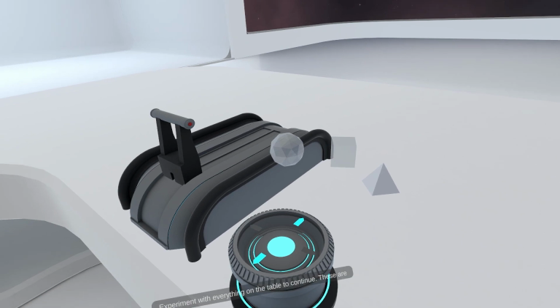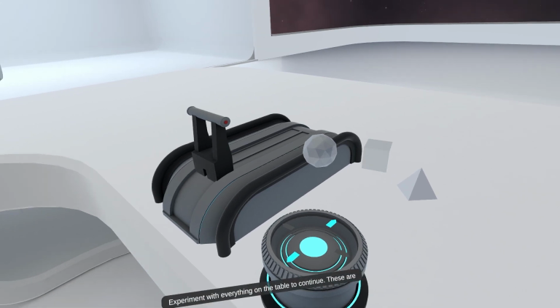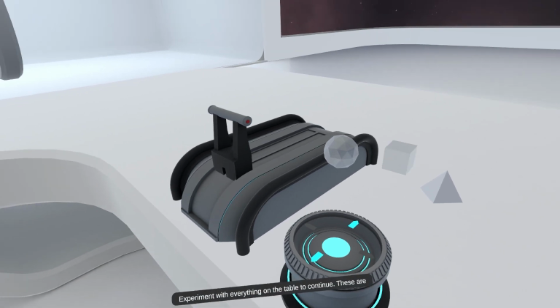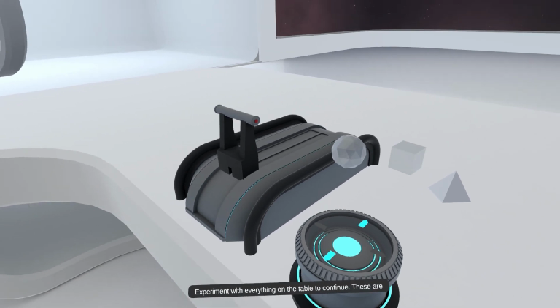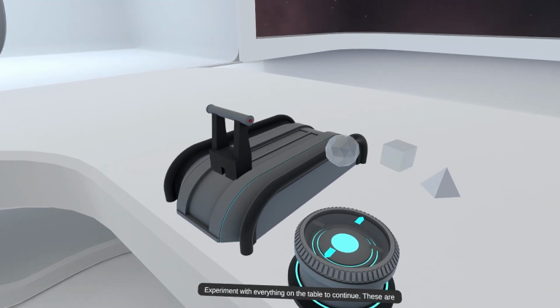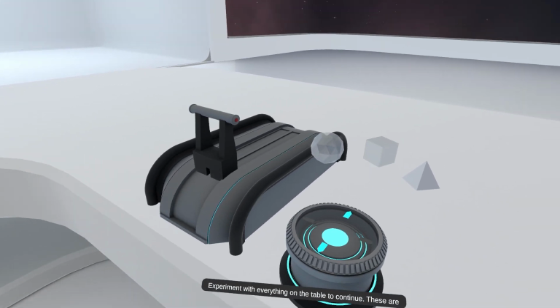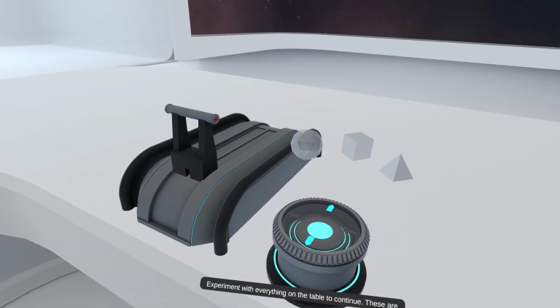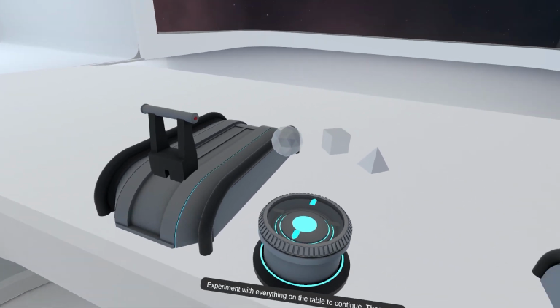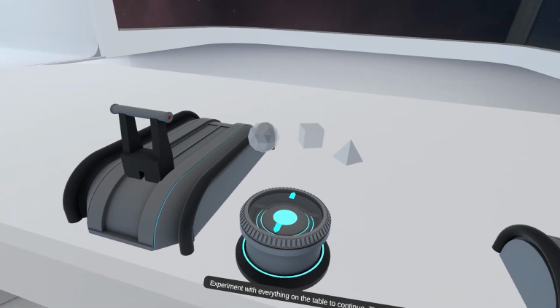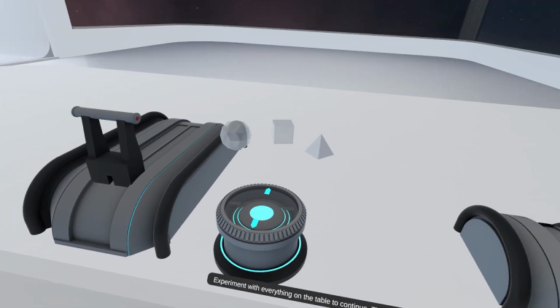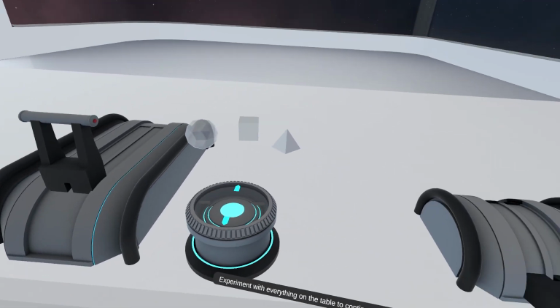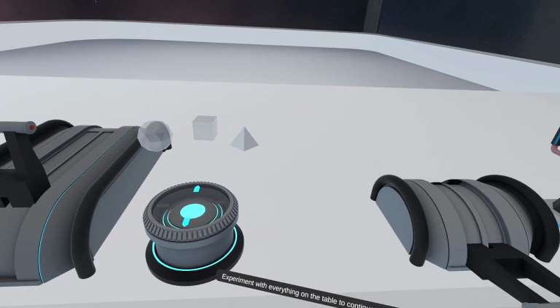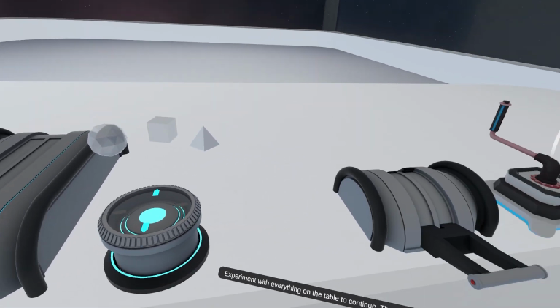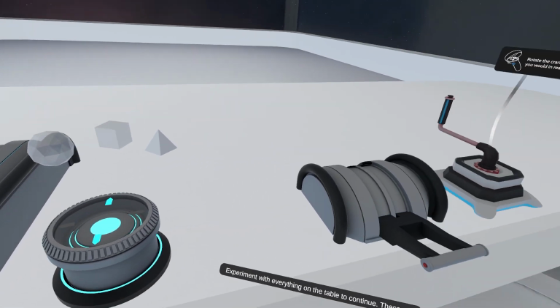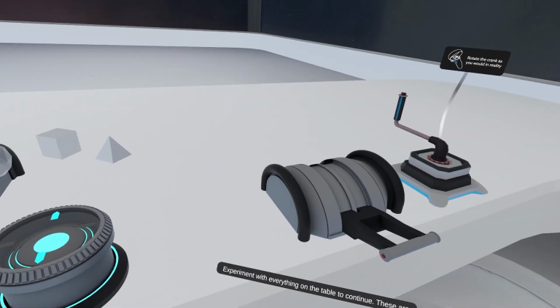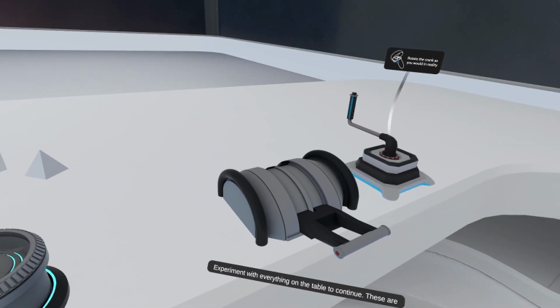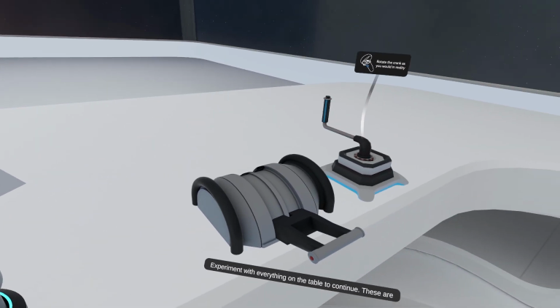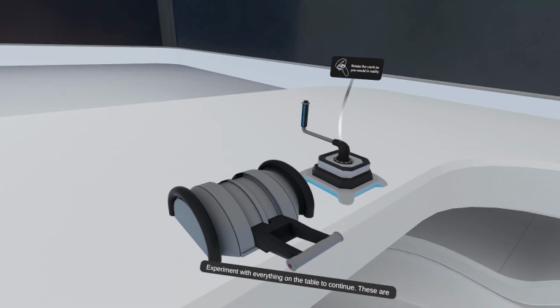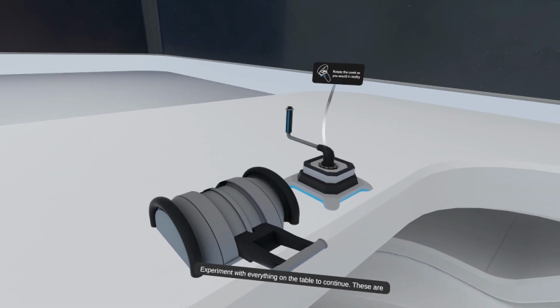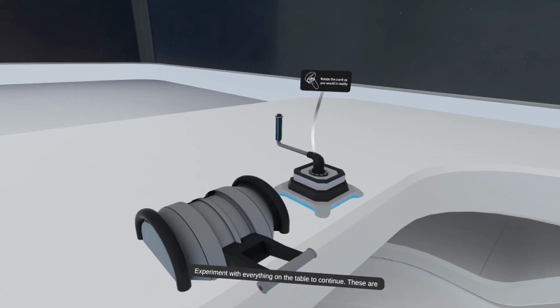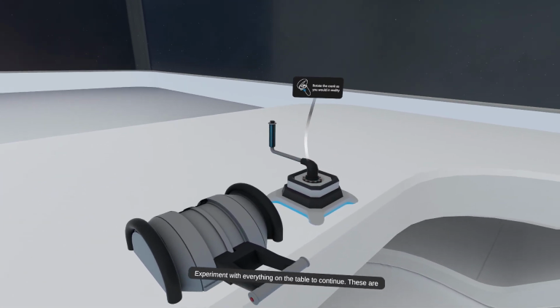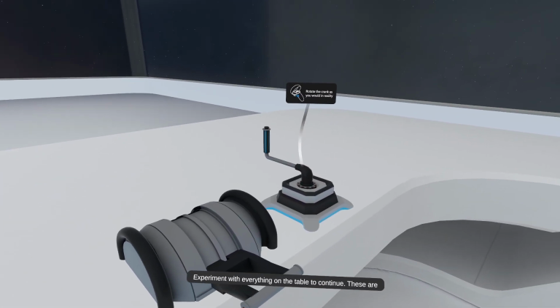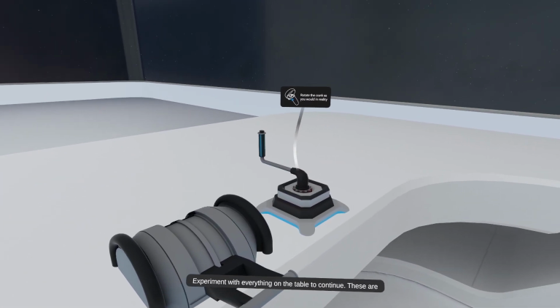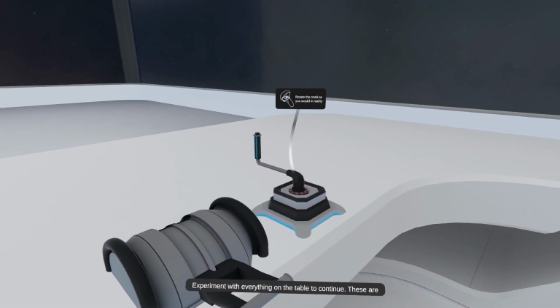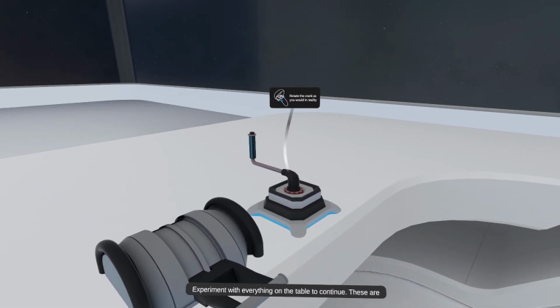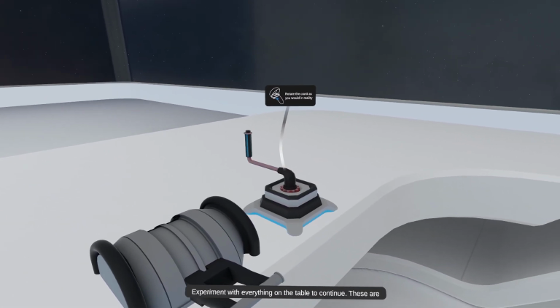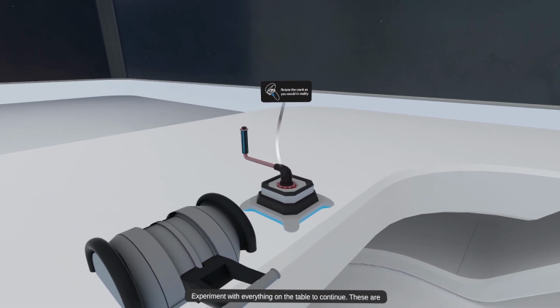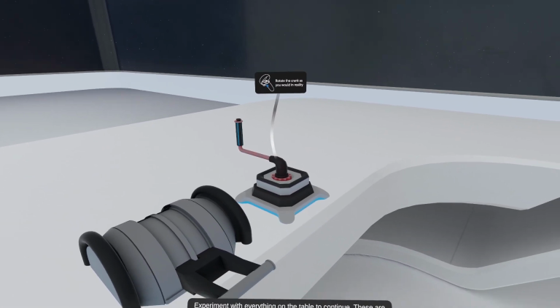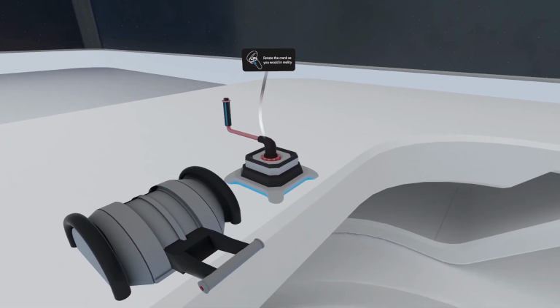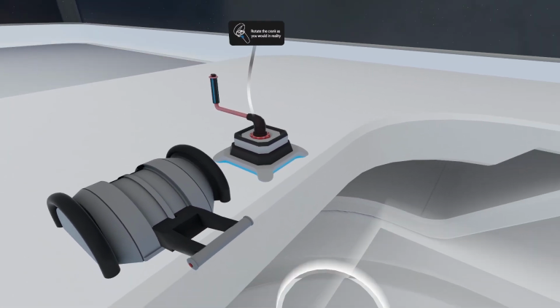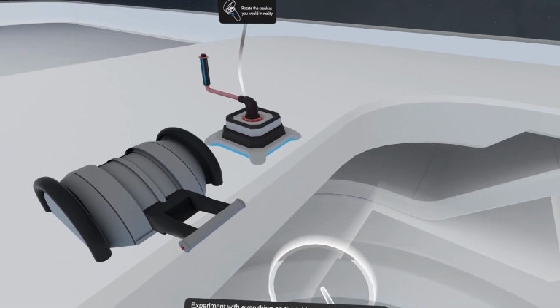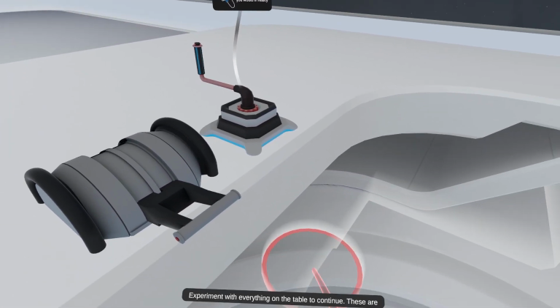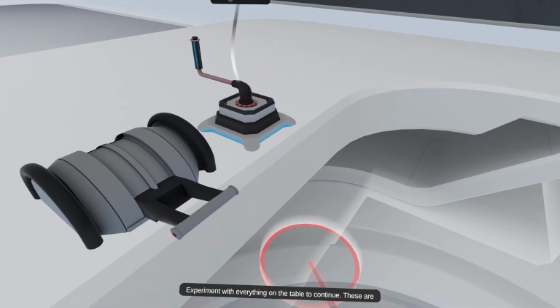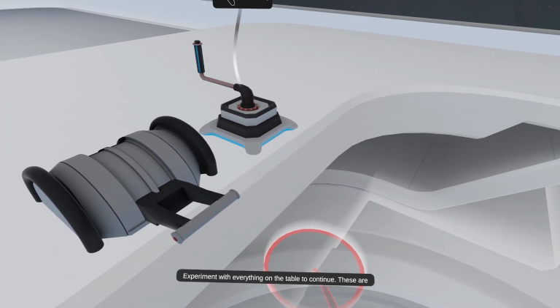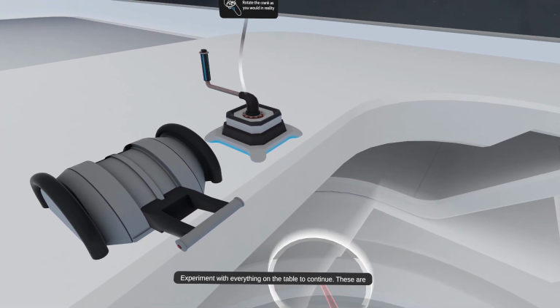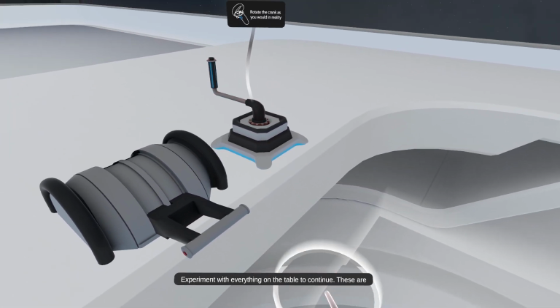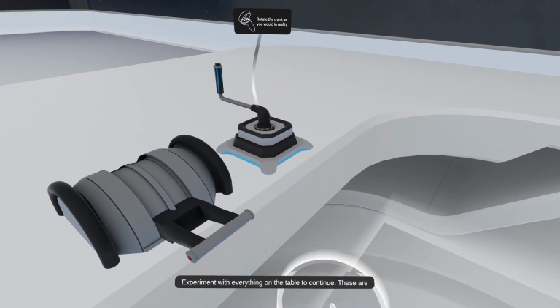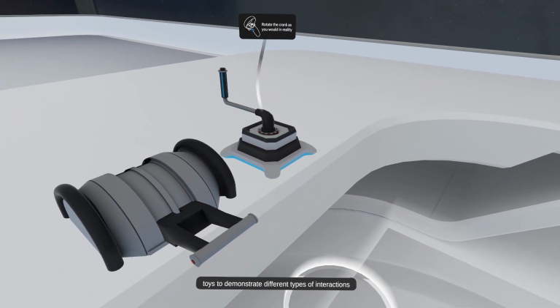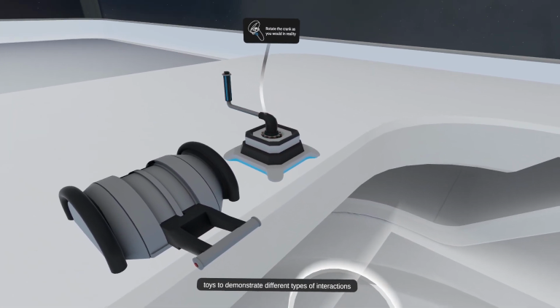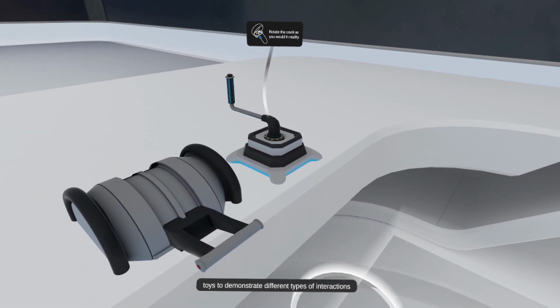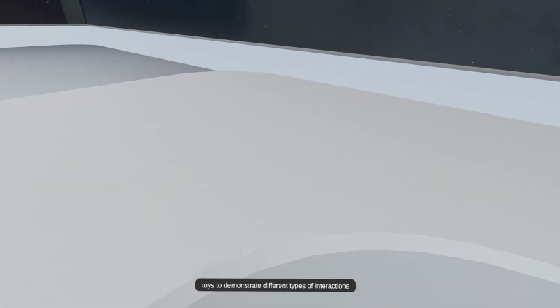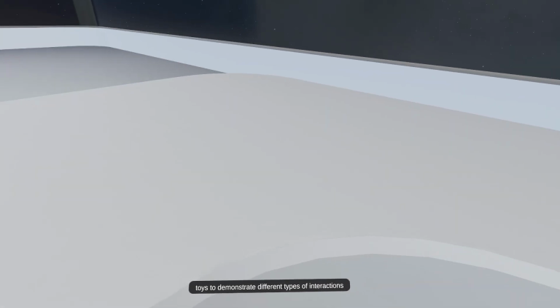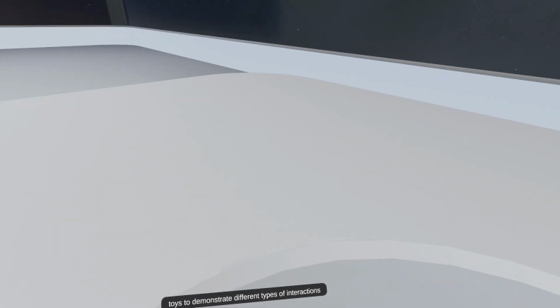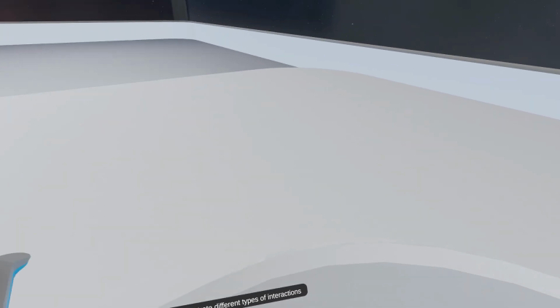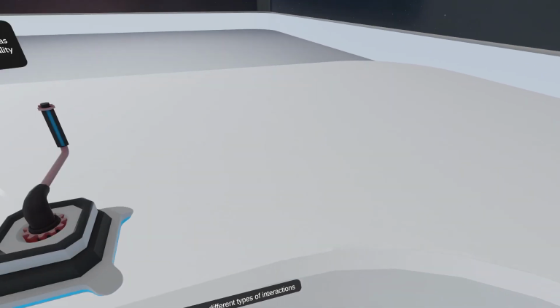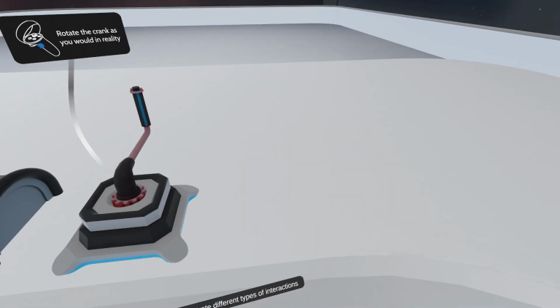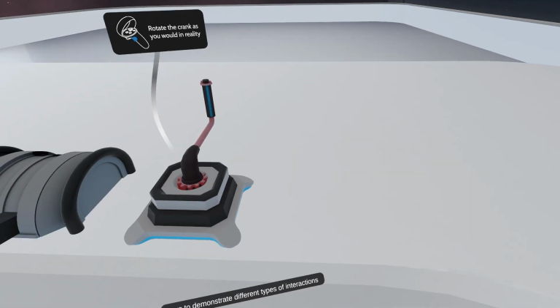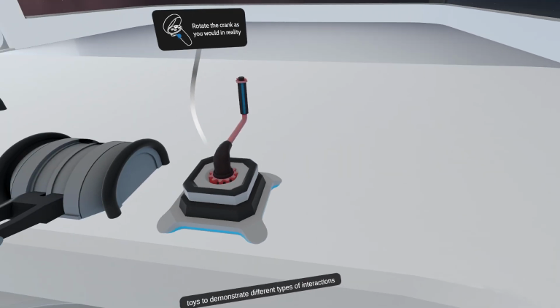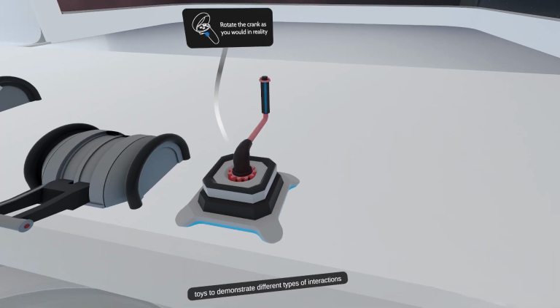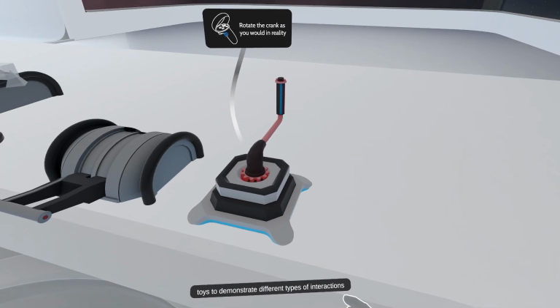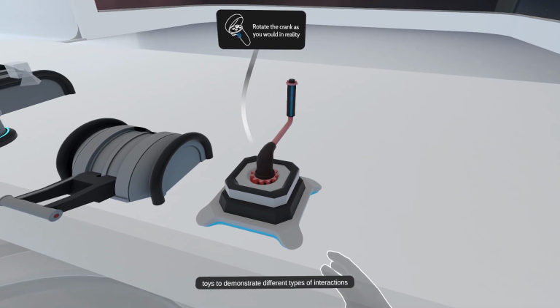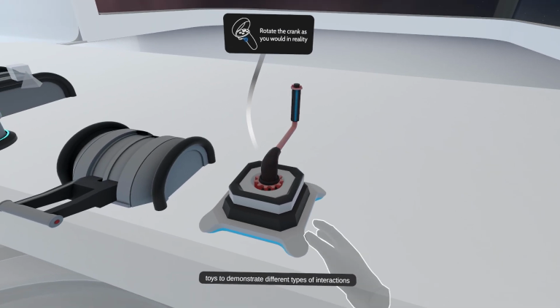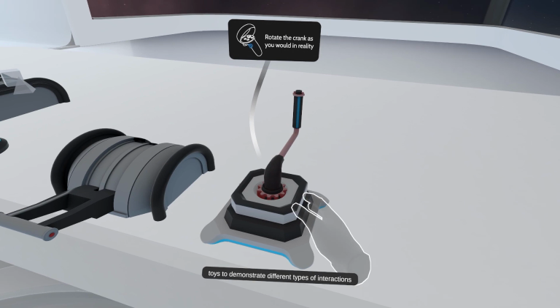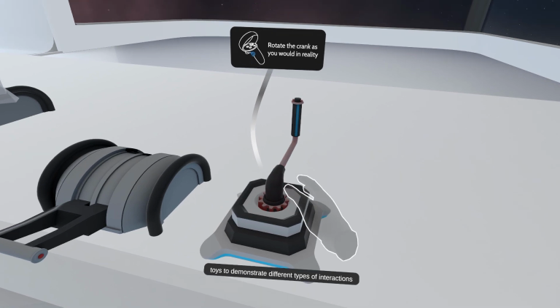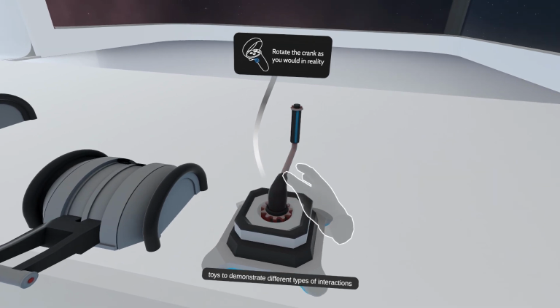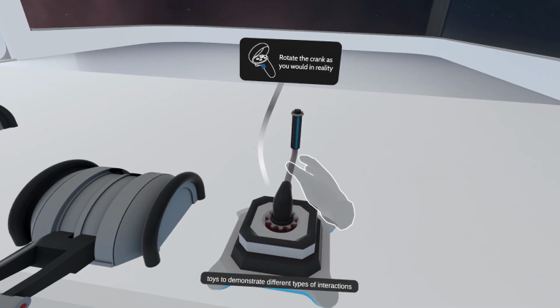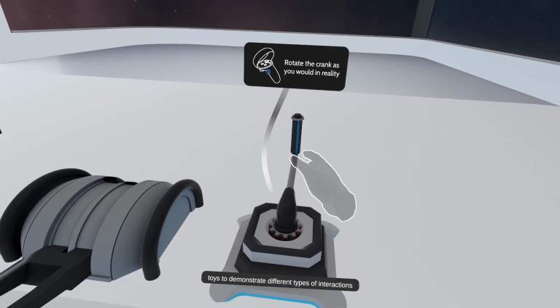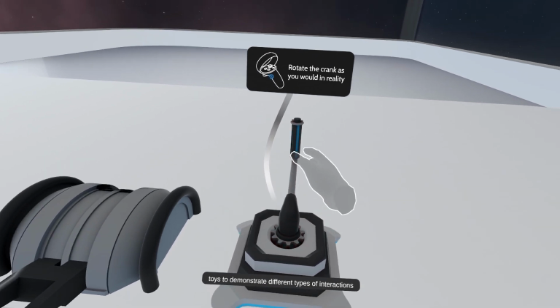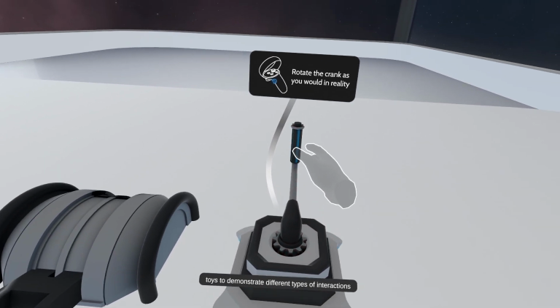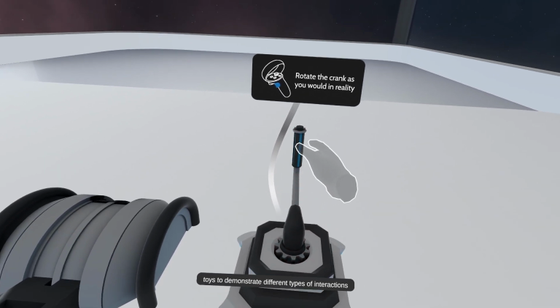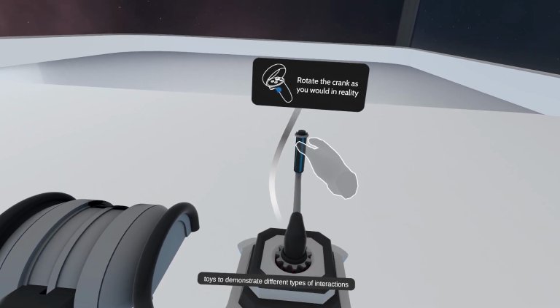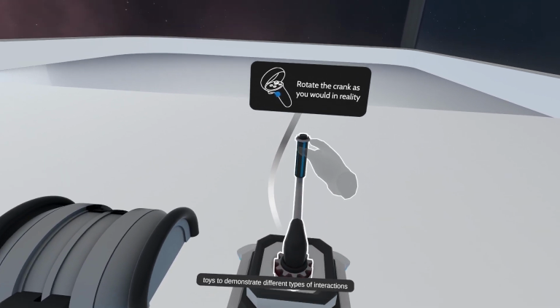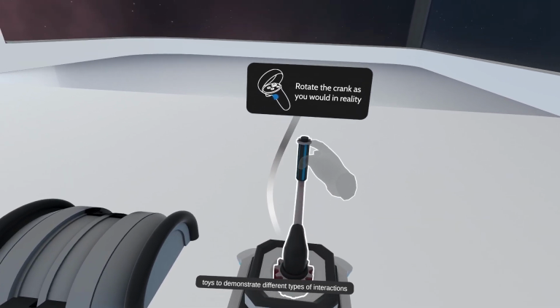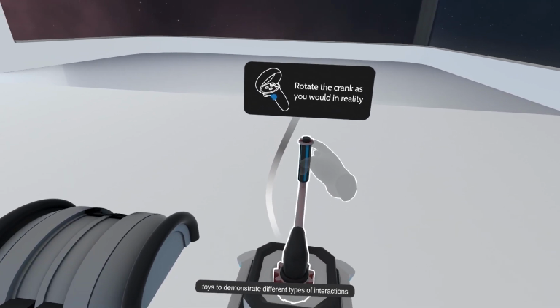Experiment with everything on the table to continue. These are toys to demonstrate different types of interactions.